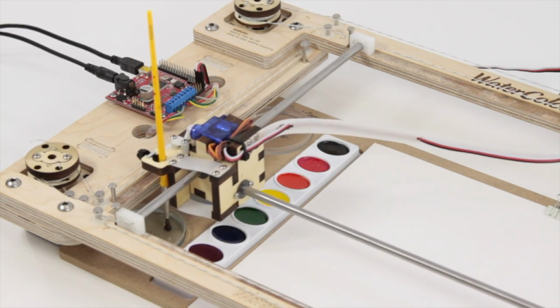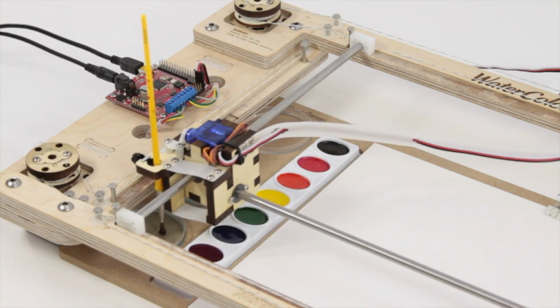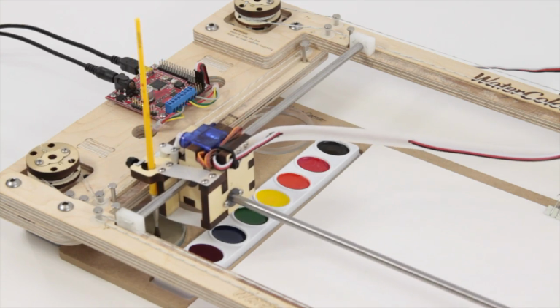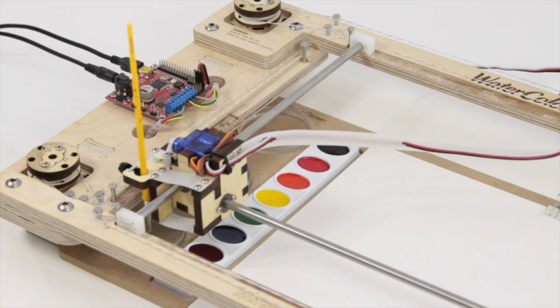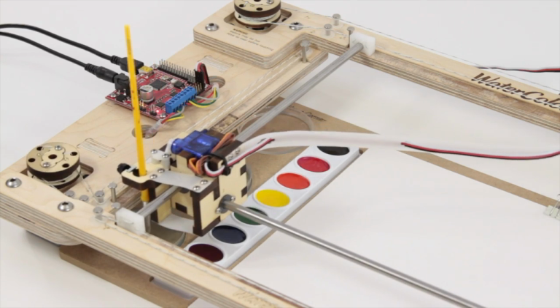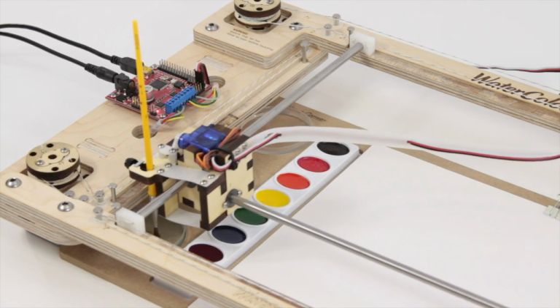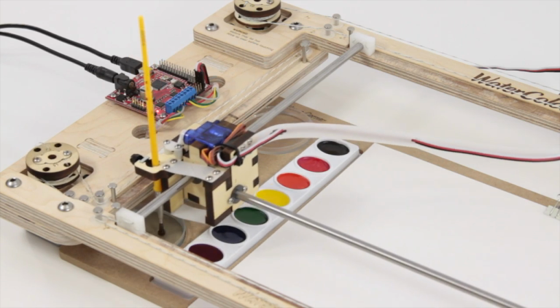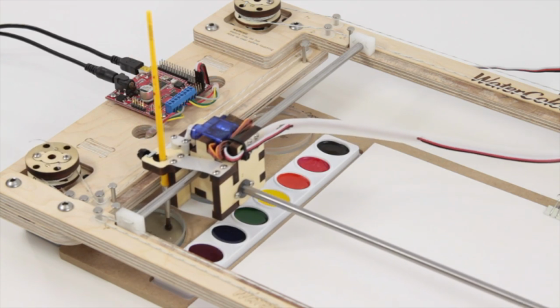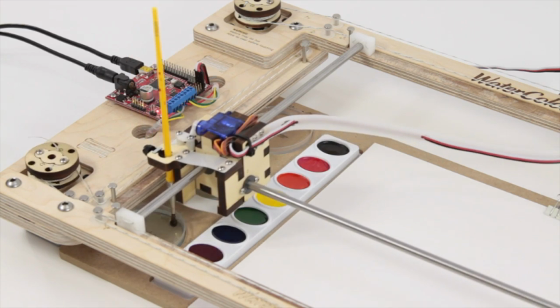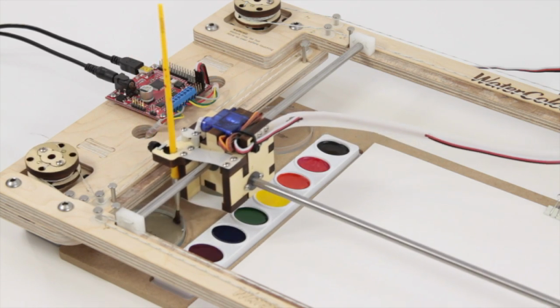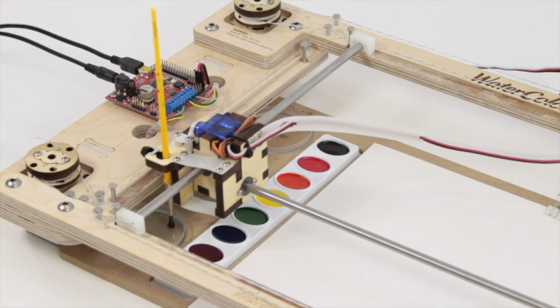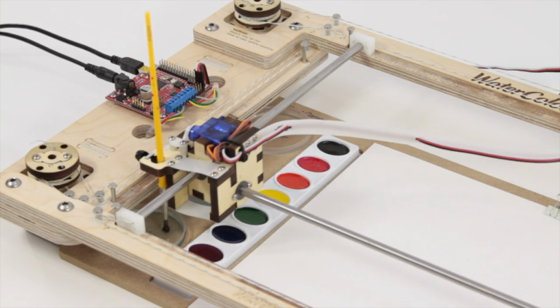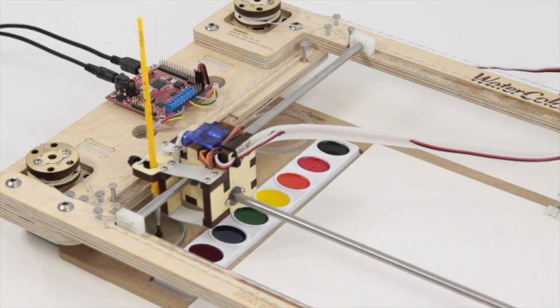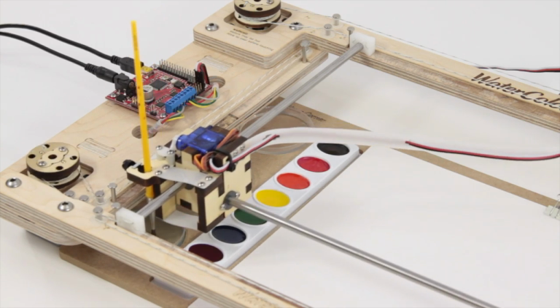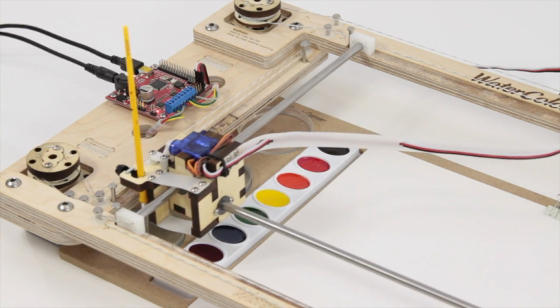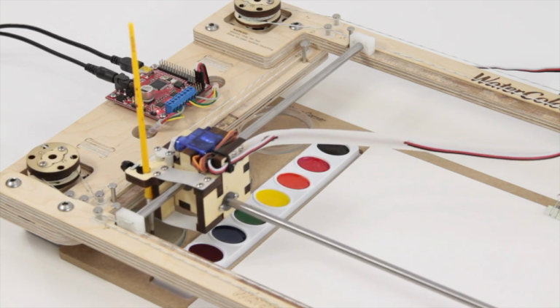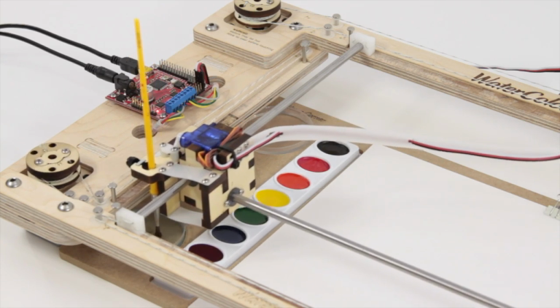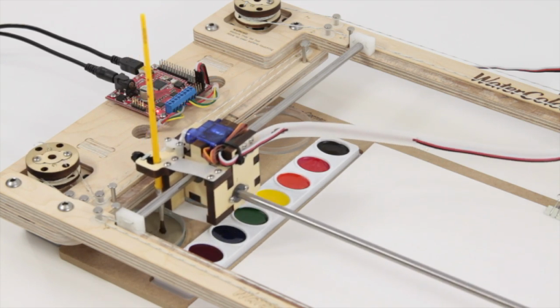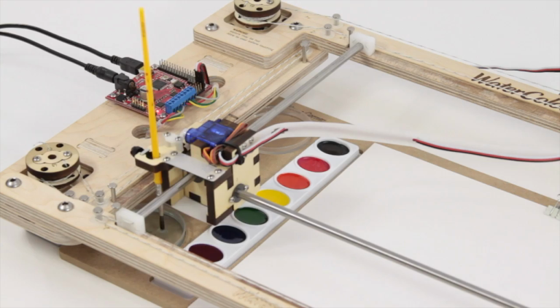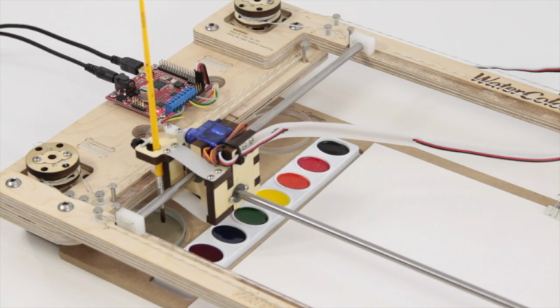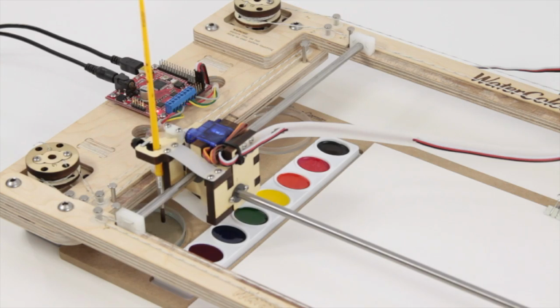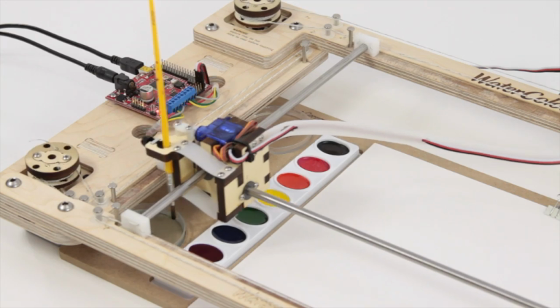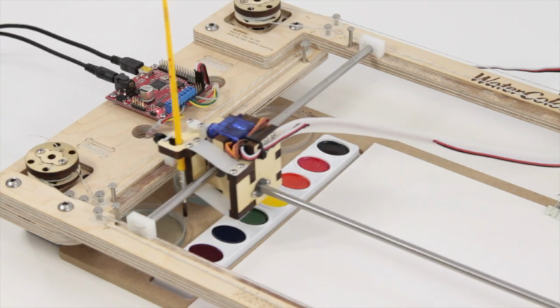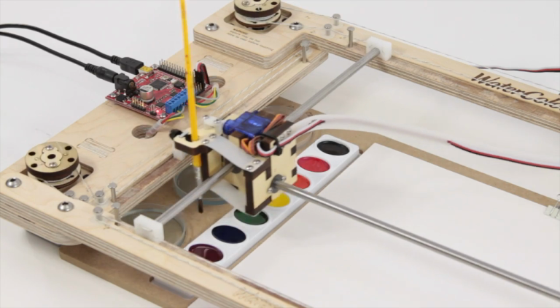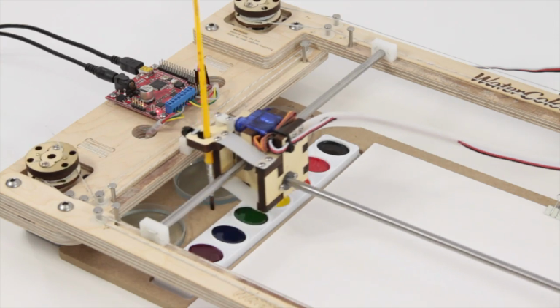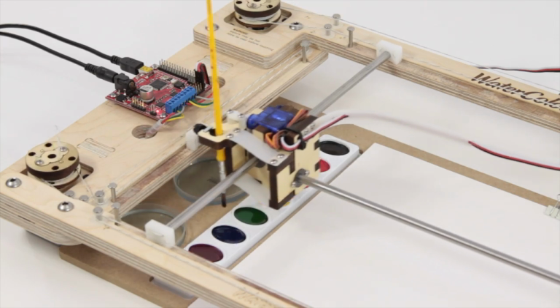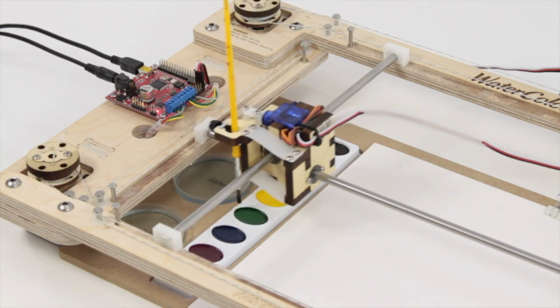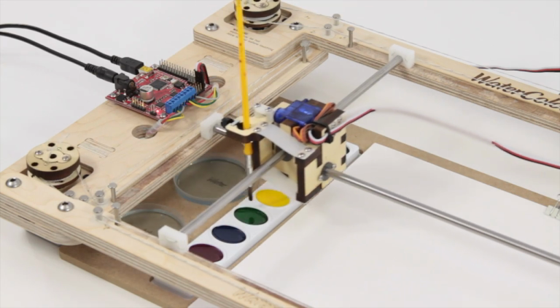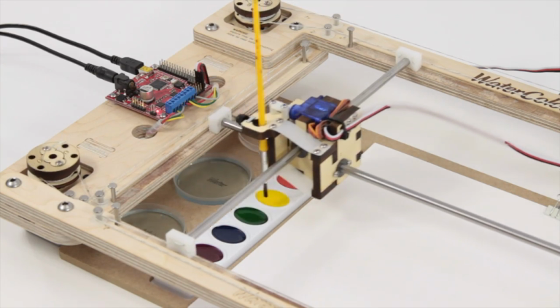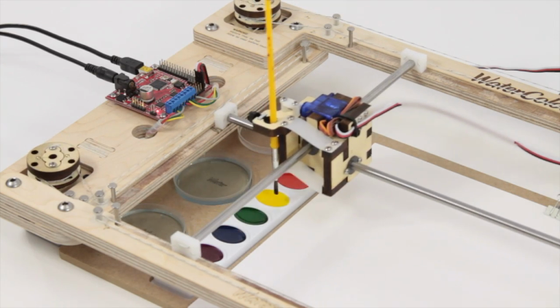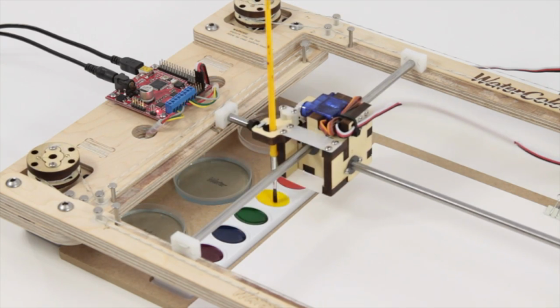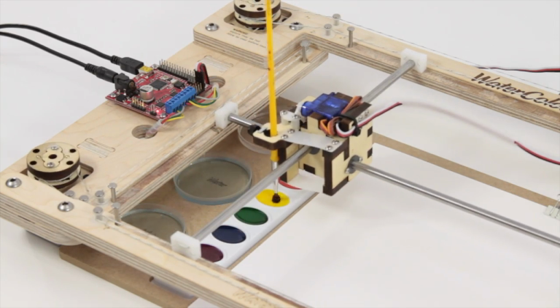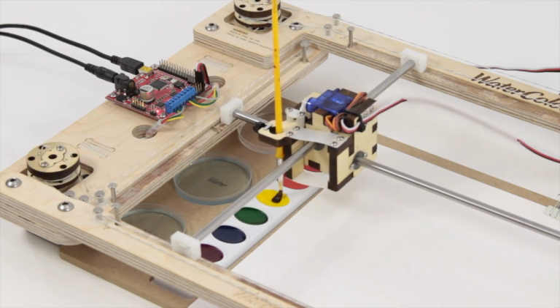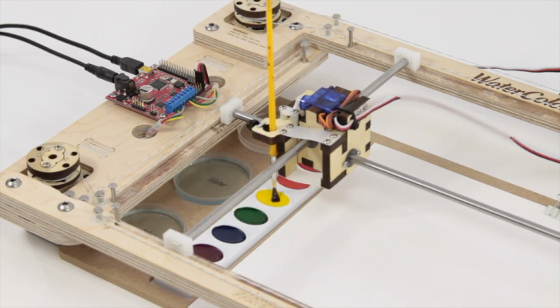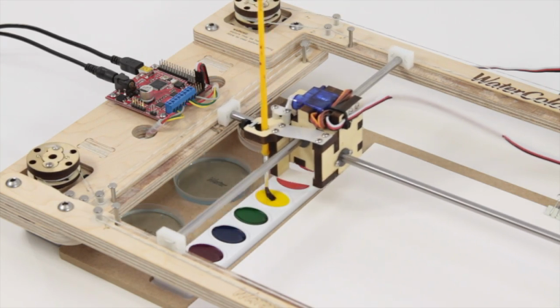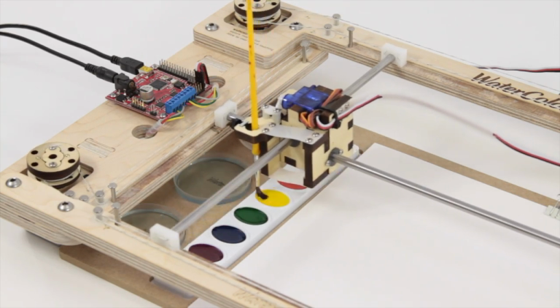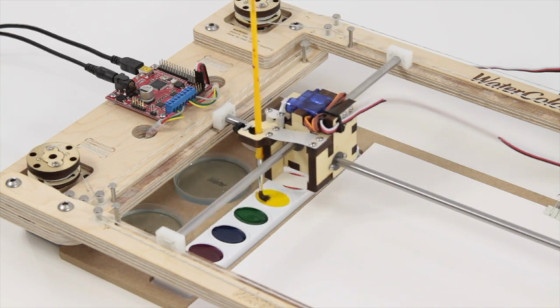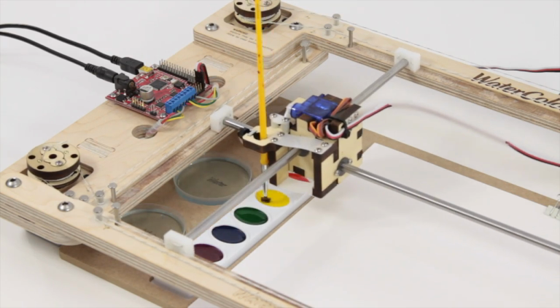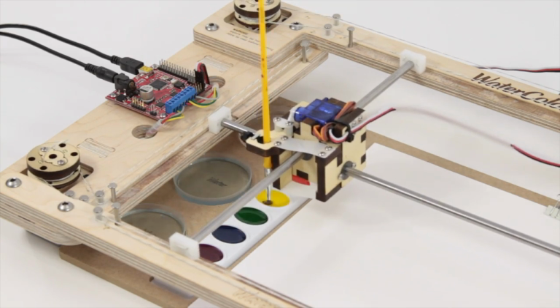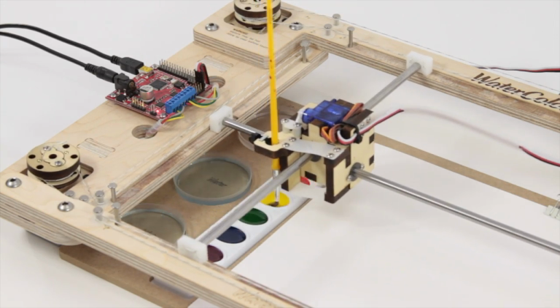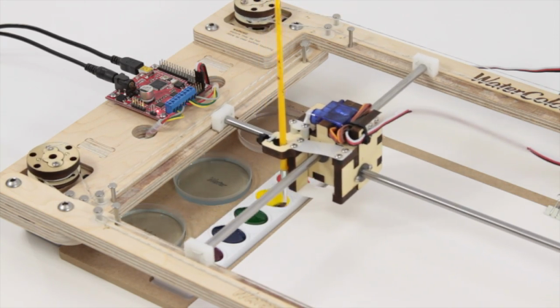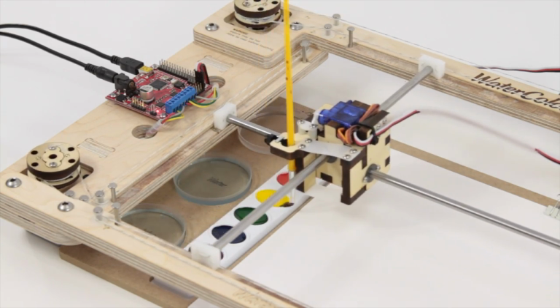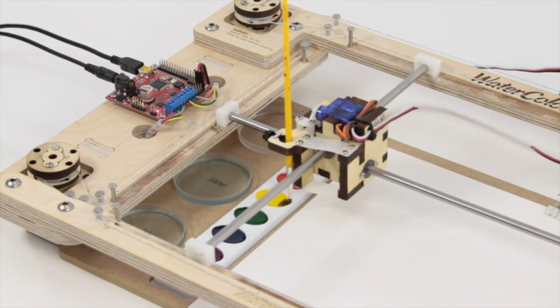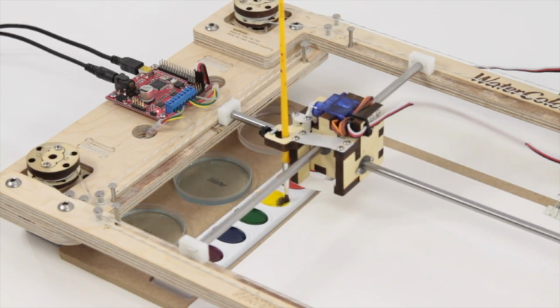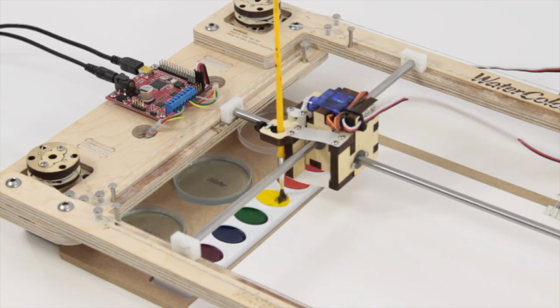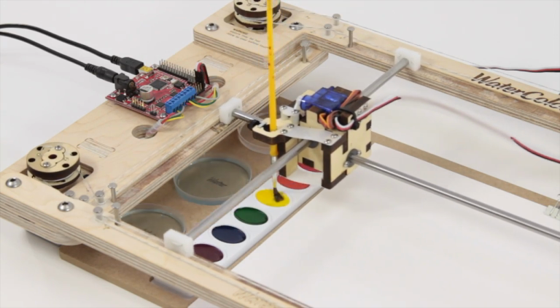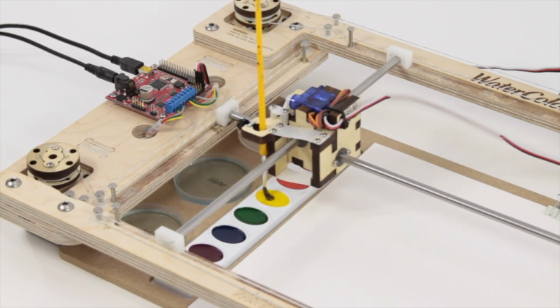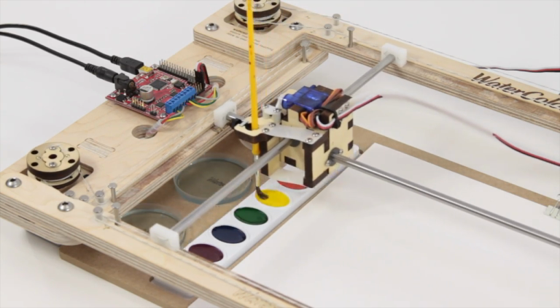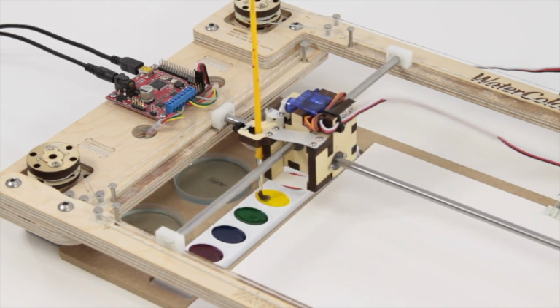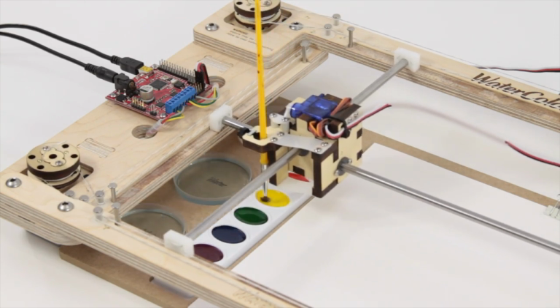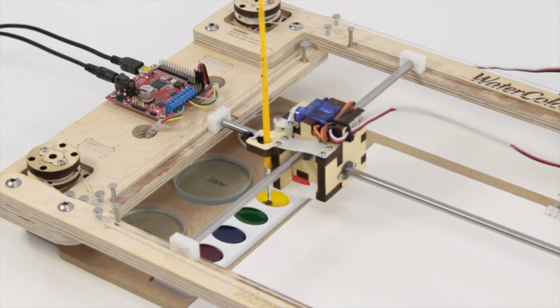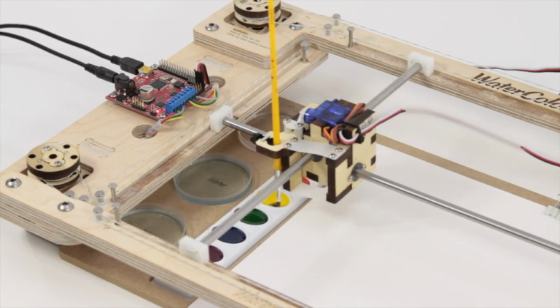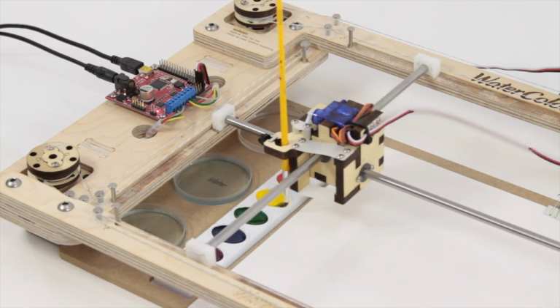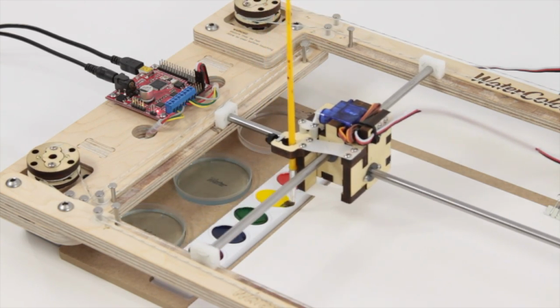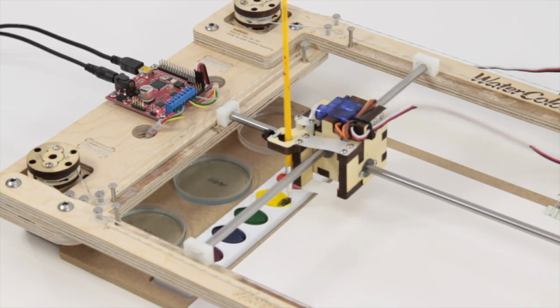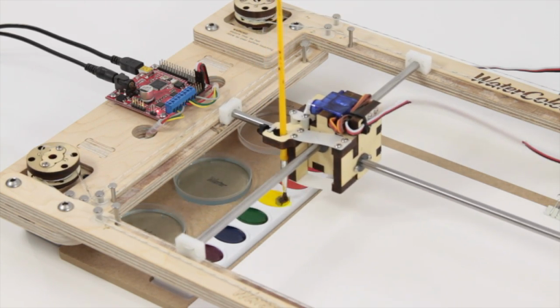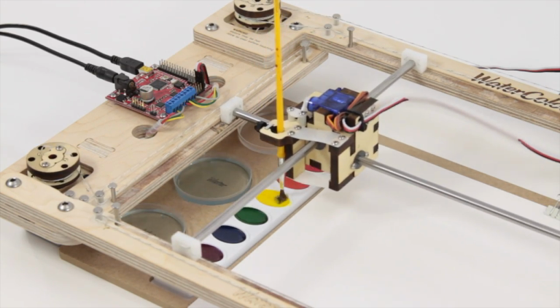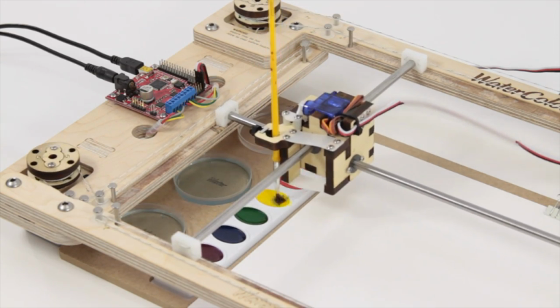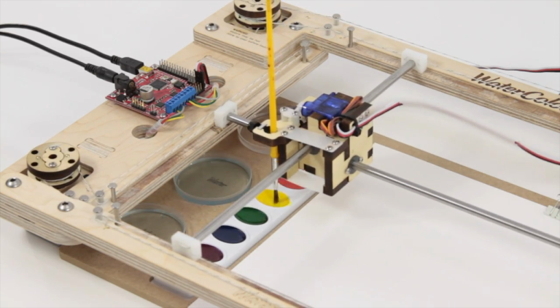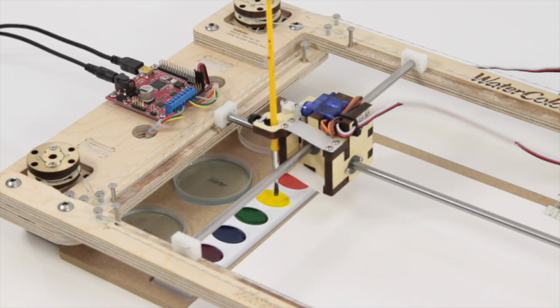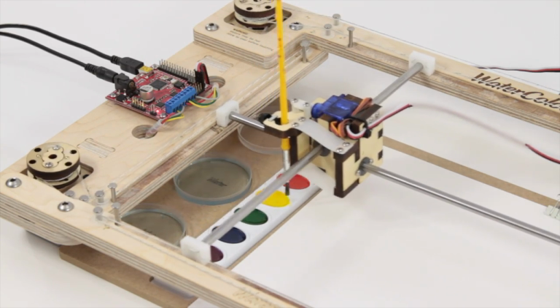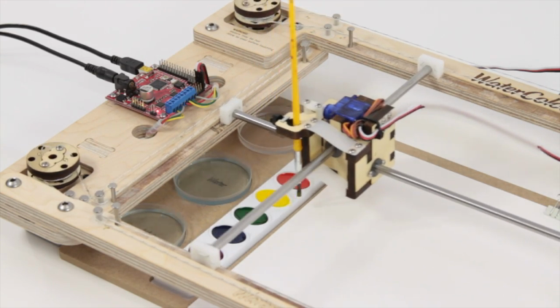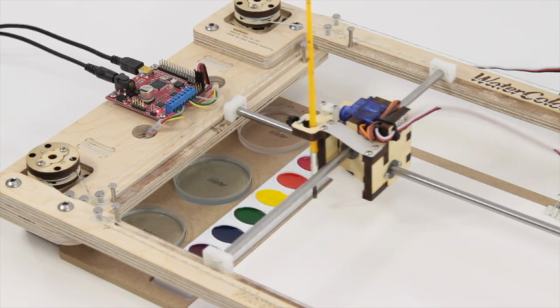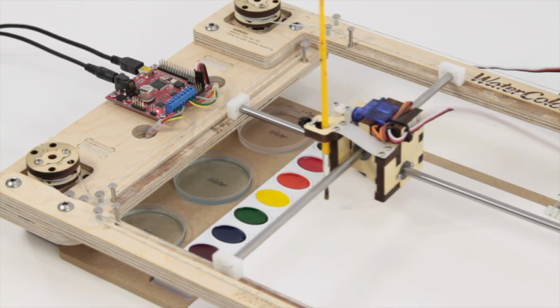What is the Watercolor Bot? The Watercolor Bot is an educational robotic kit that can paint with watercolors.